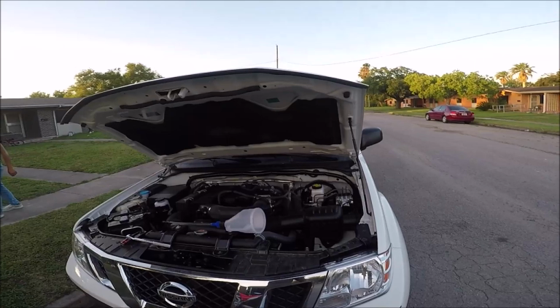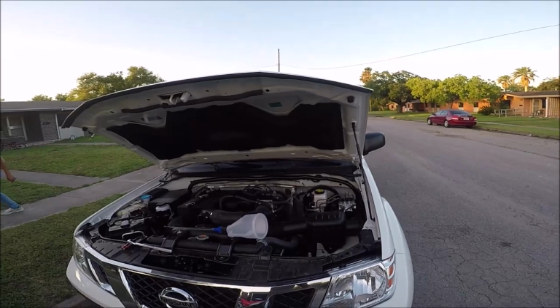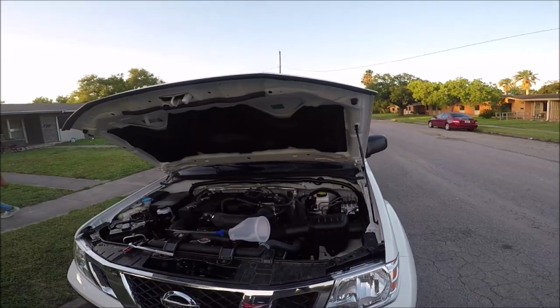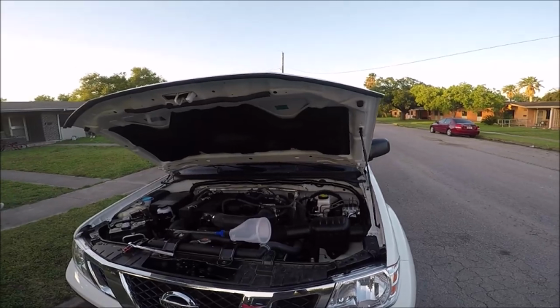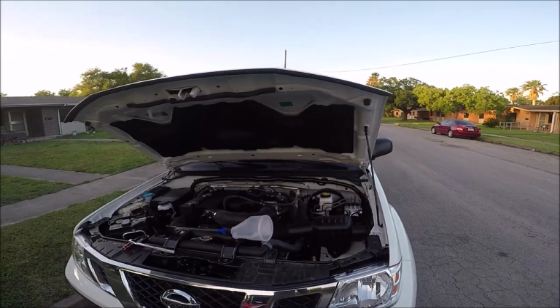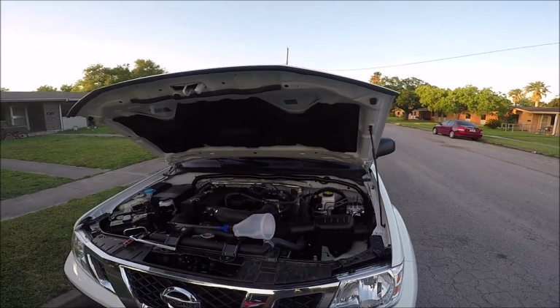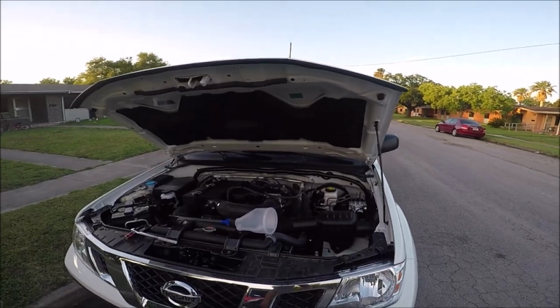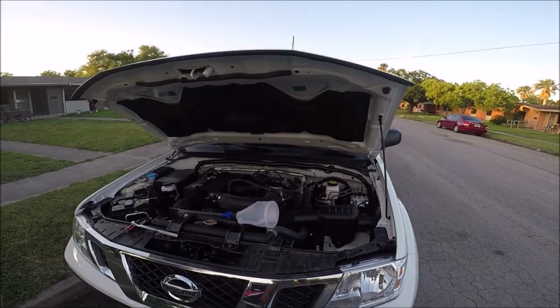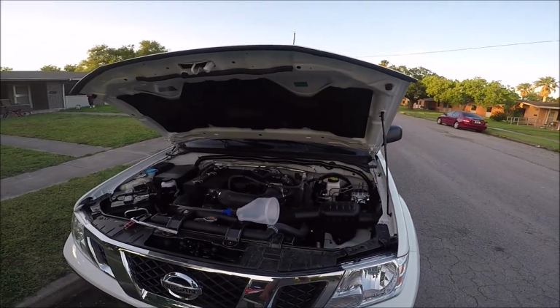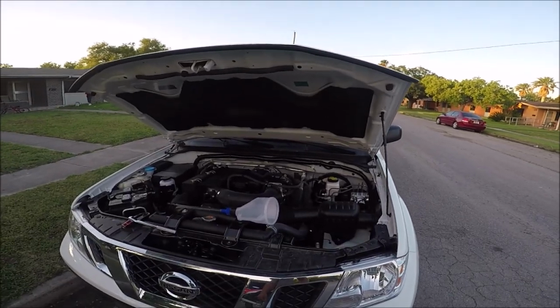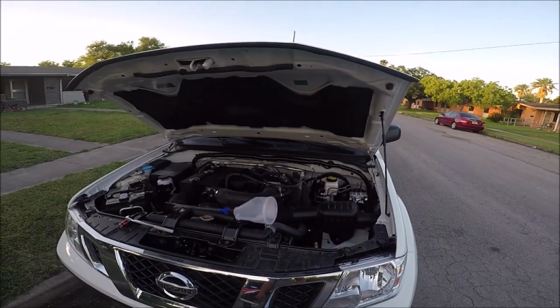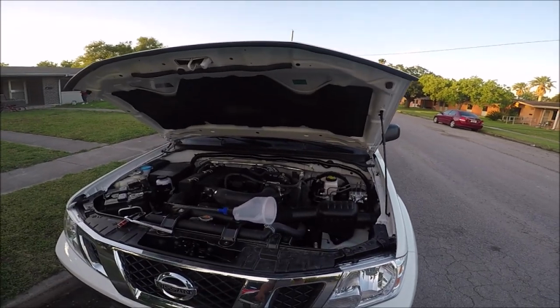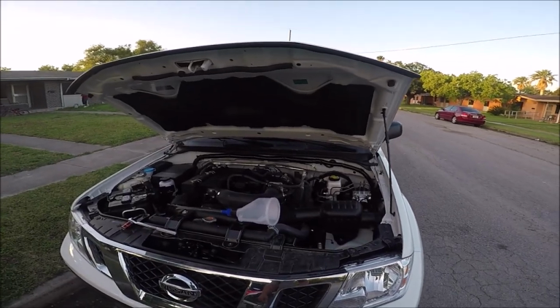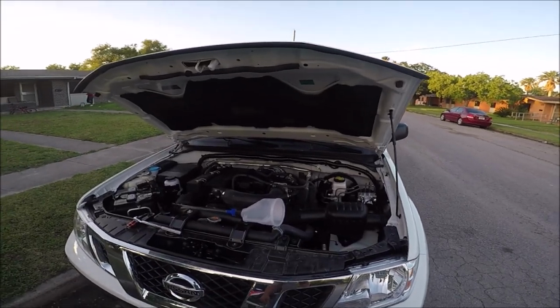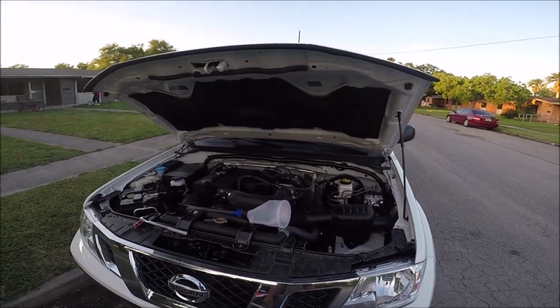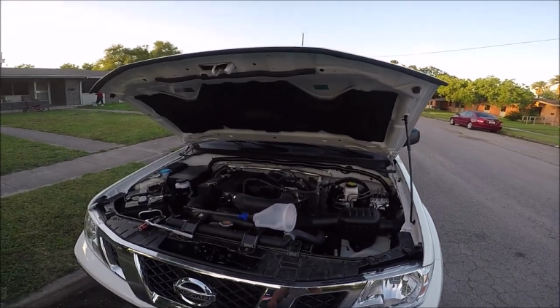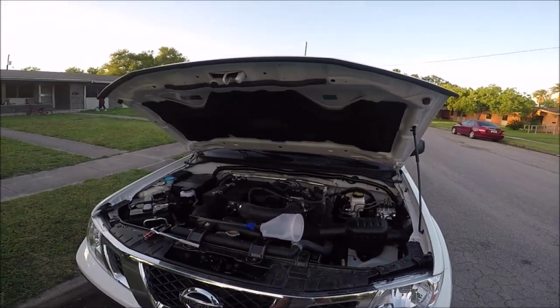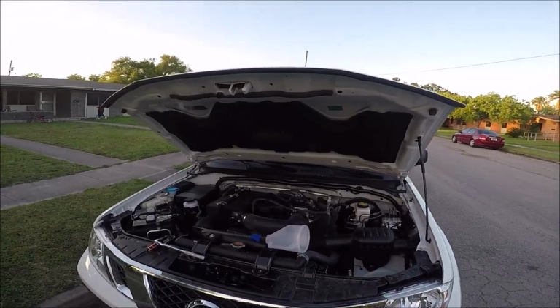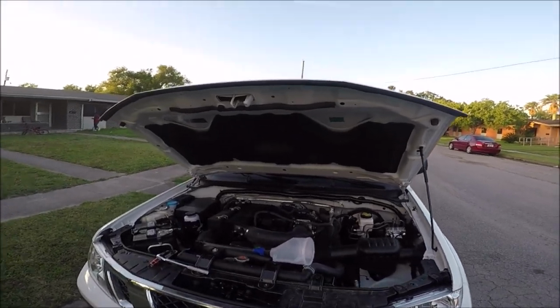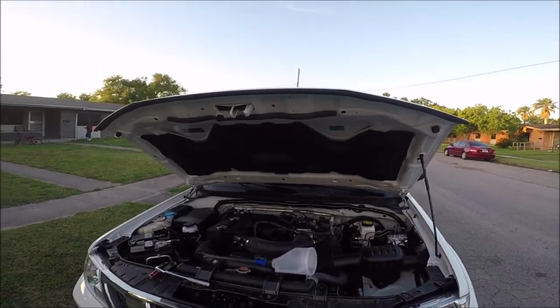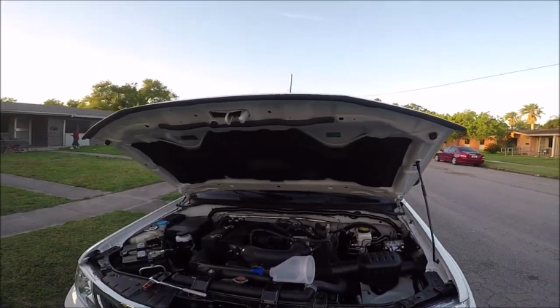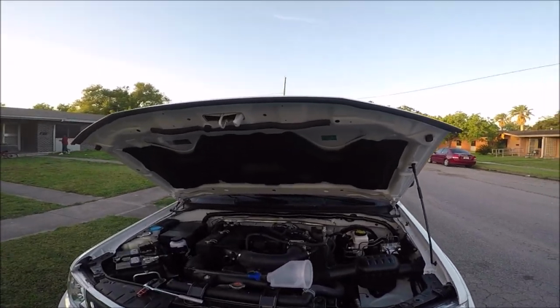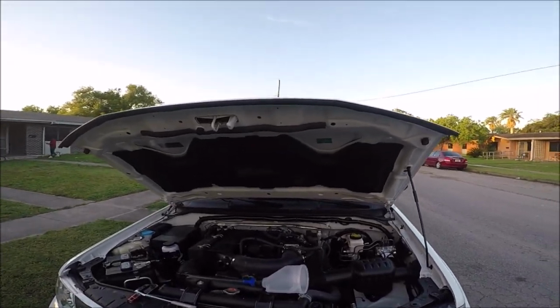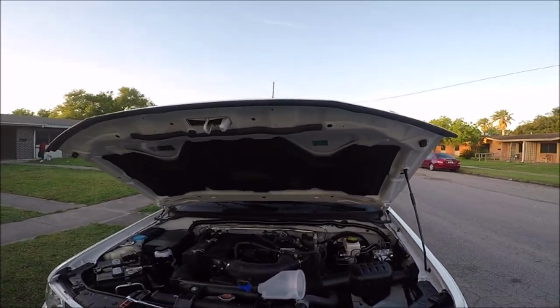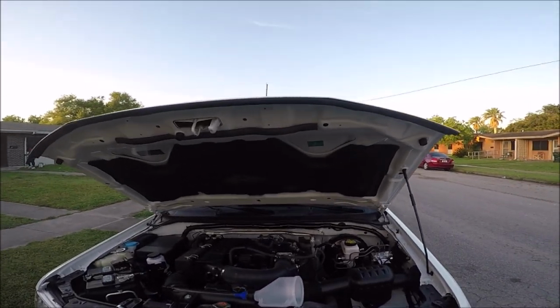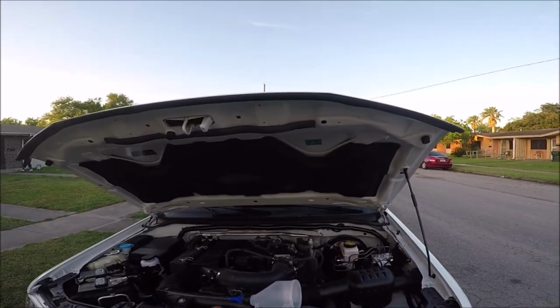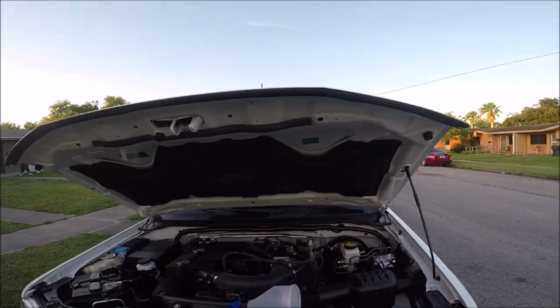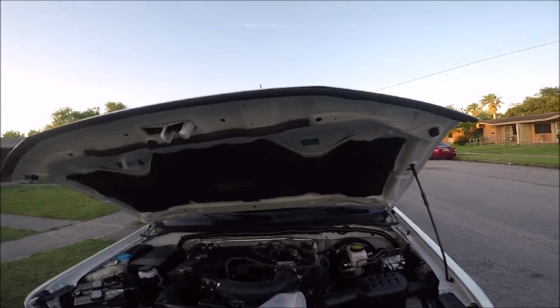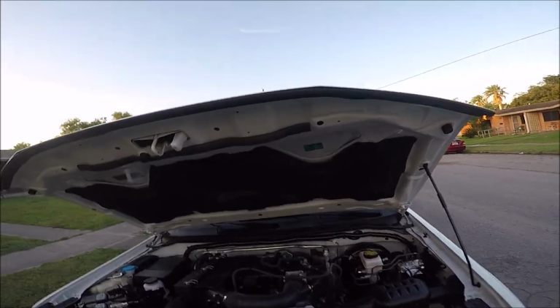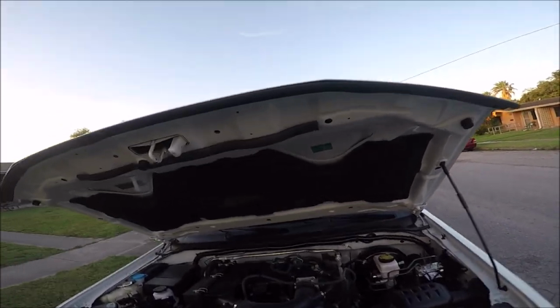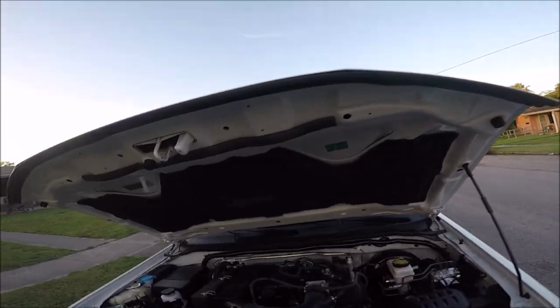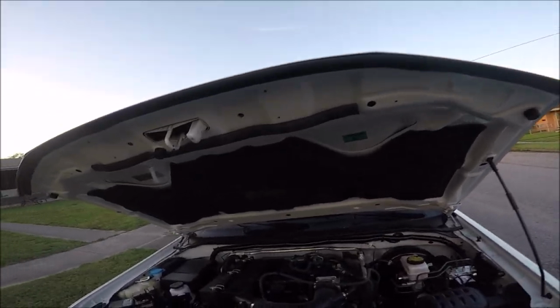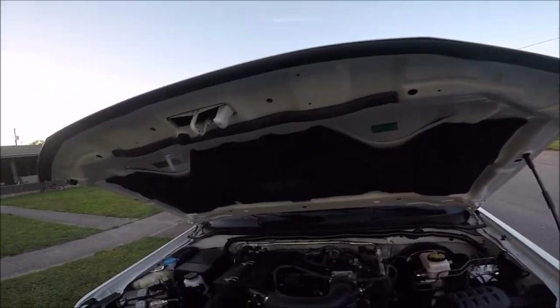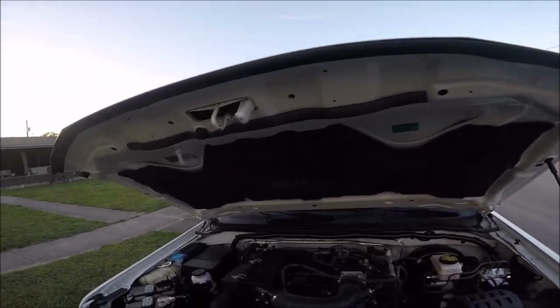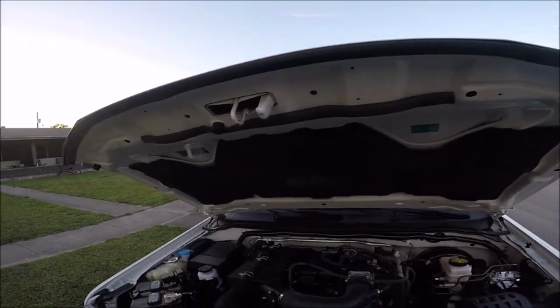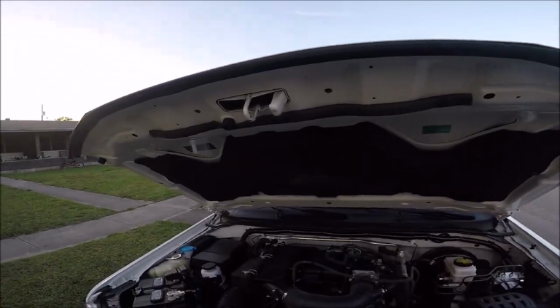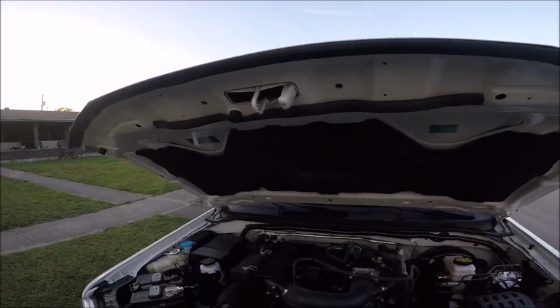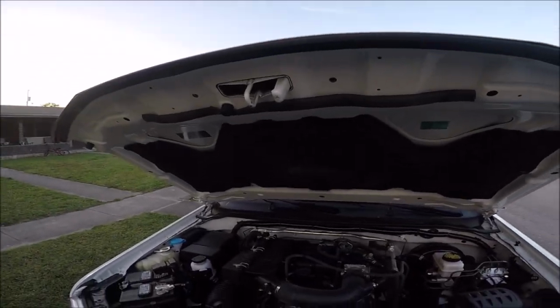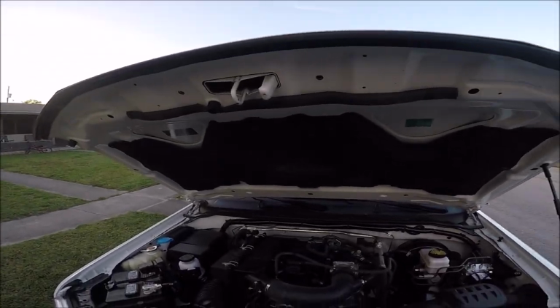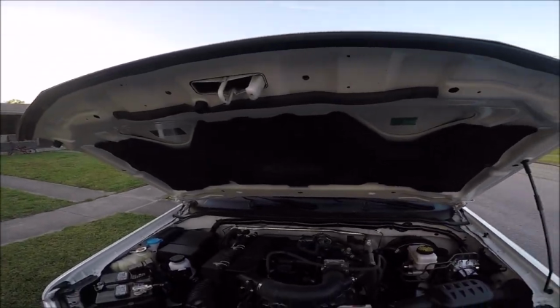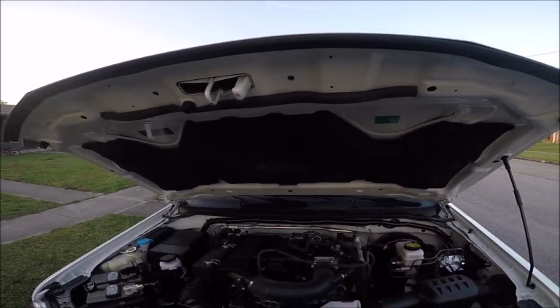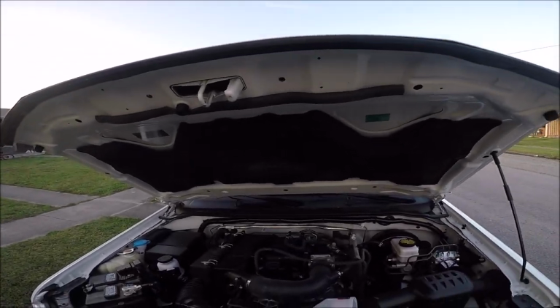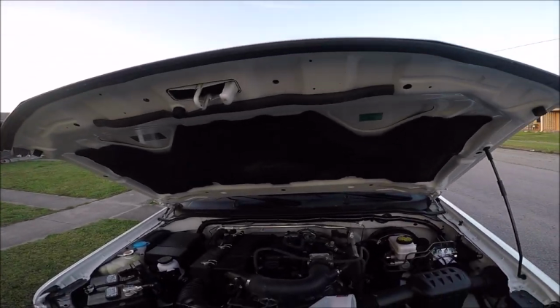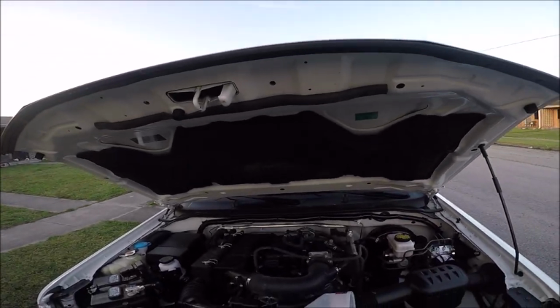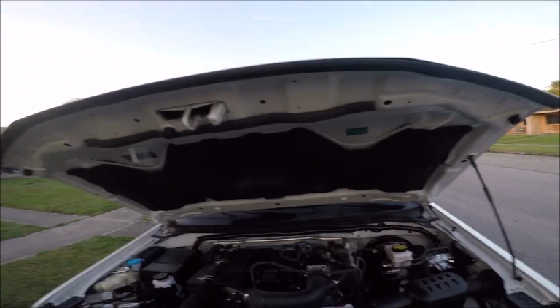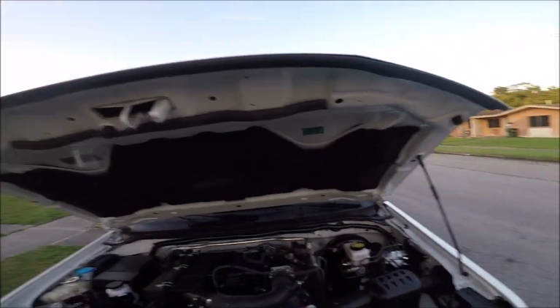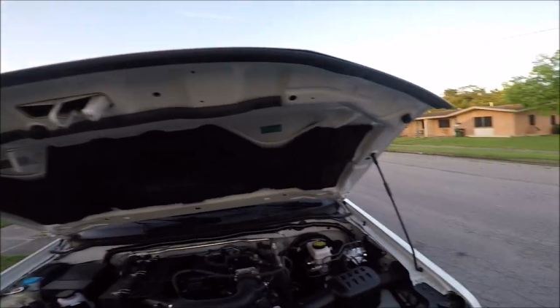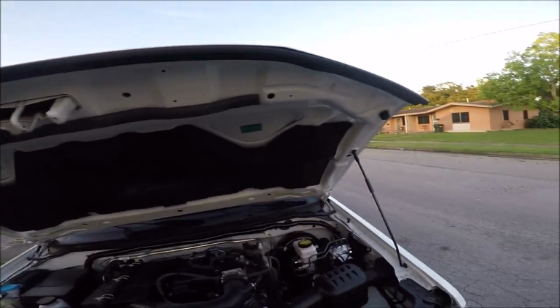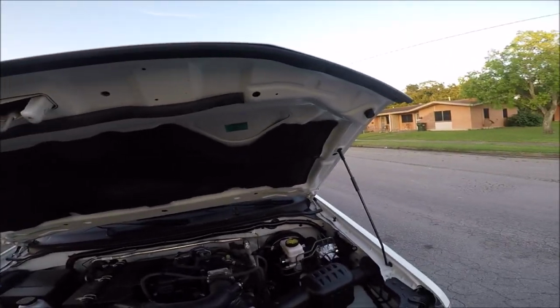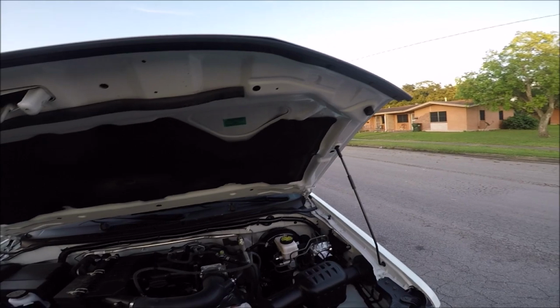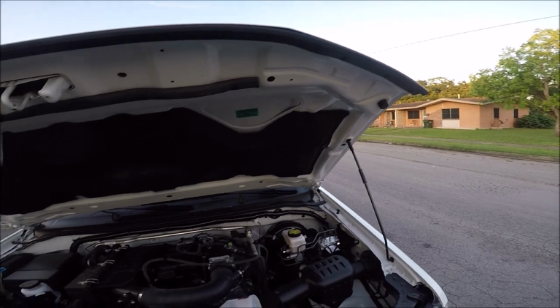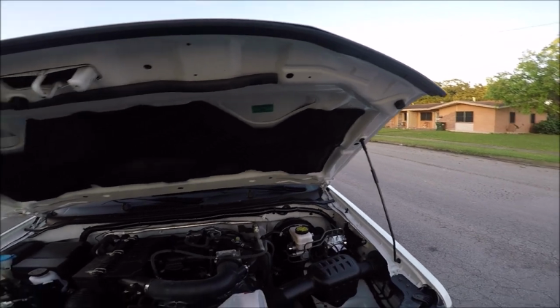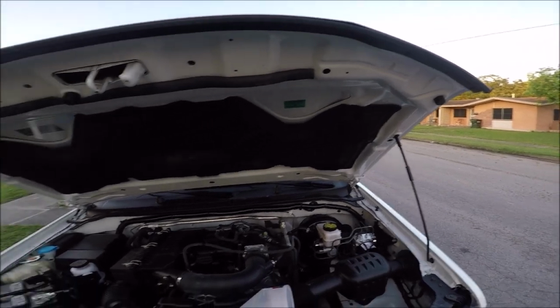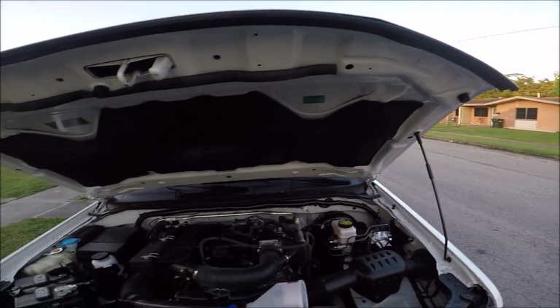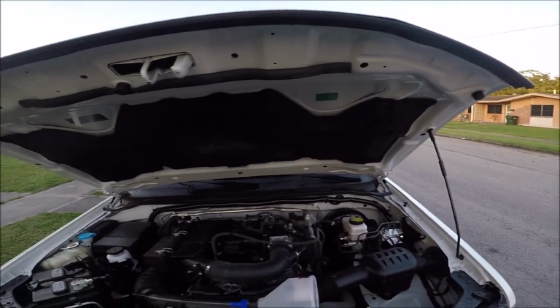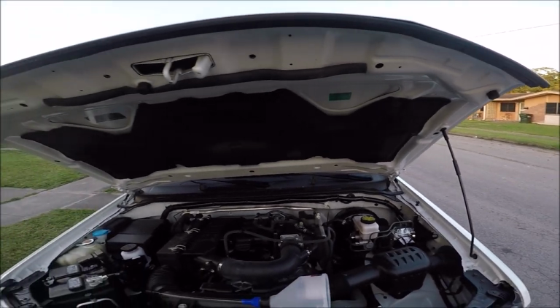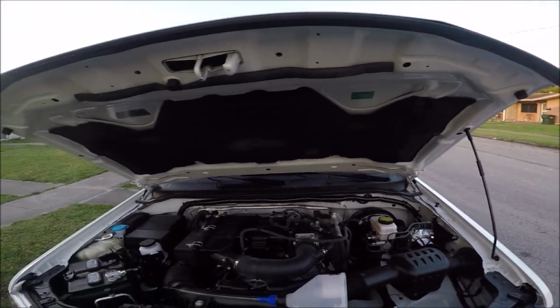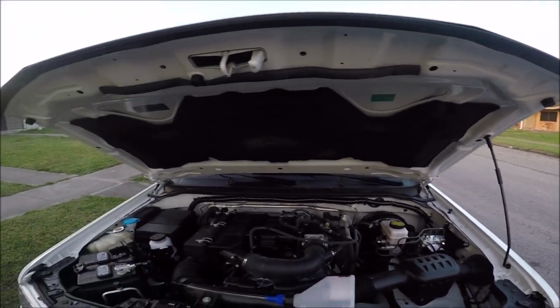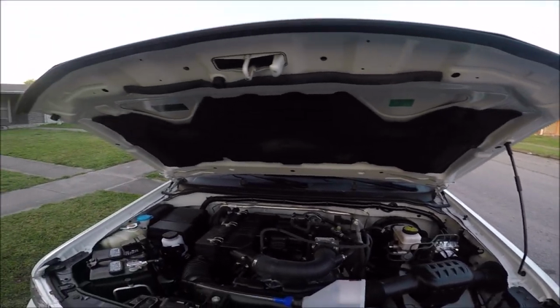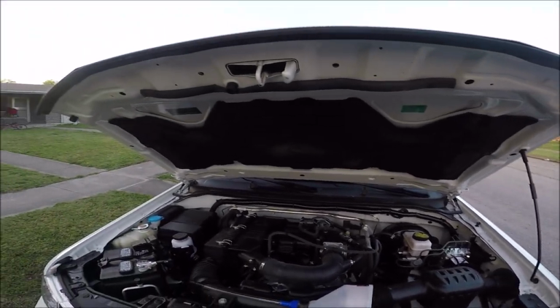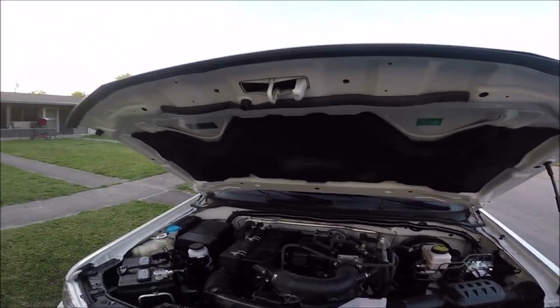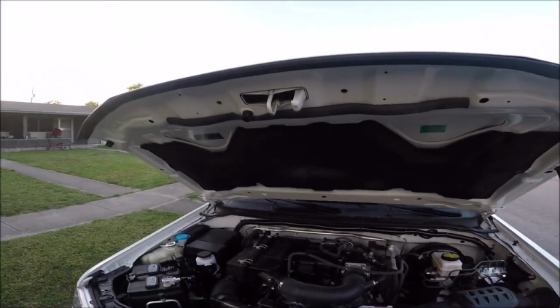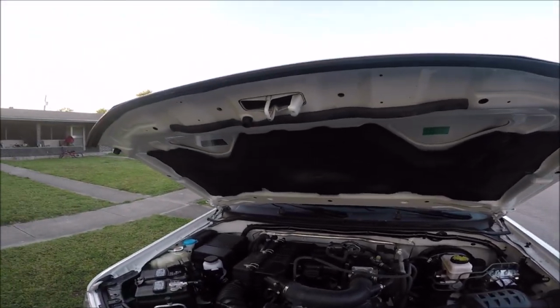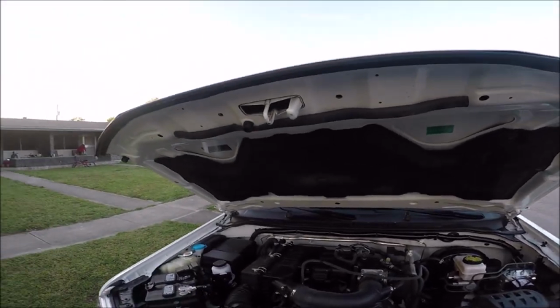Today I'm going to be showing you how to do an oil change on your Nissan Frontier. Mine happens to be a 2018 model.